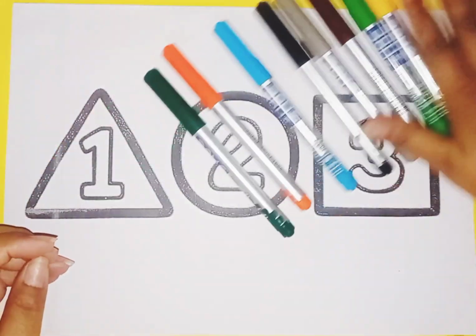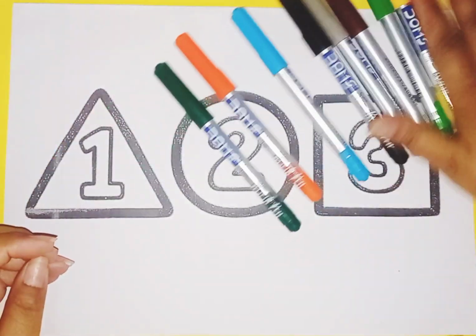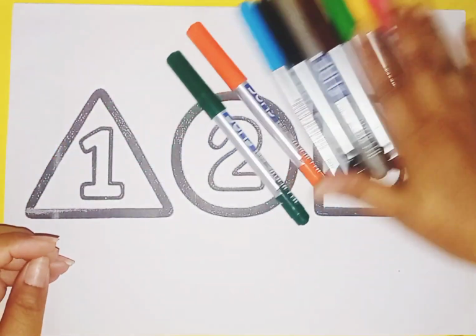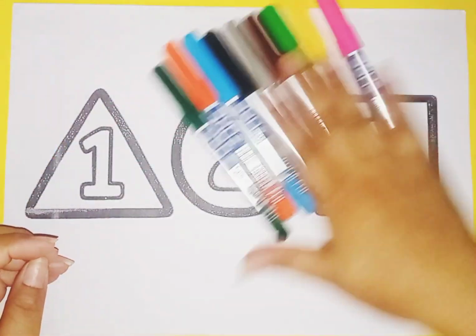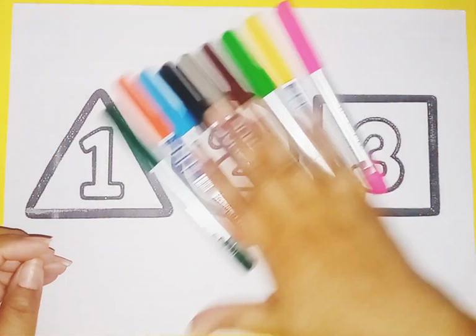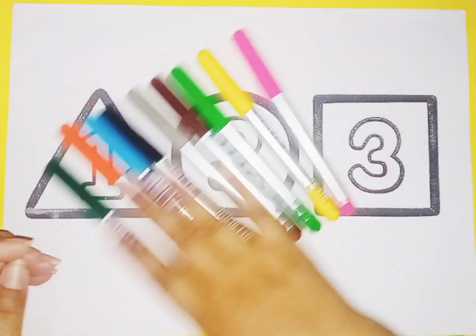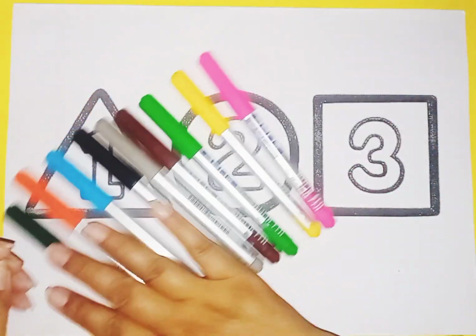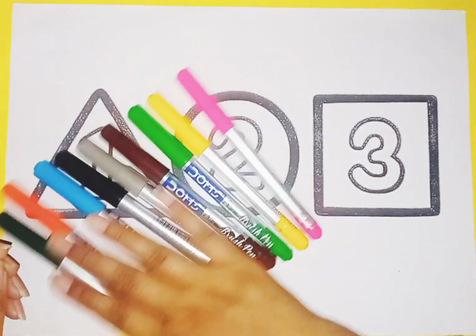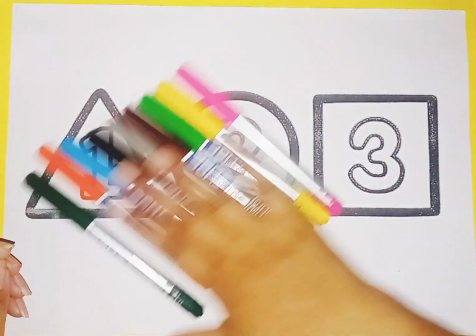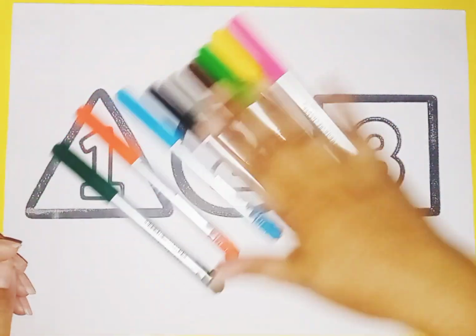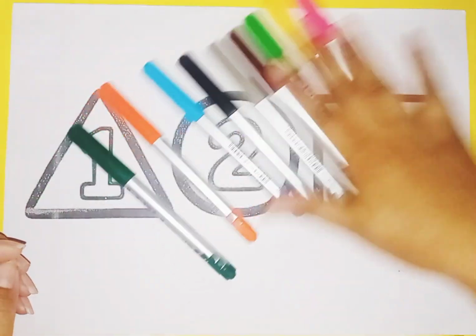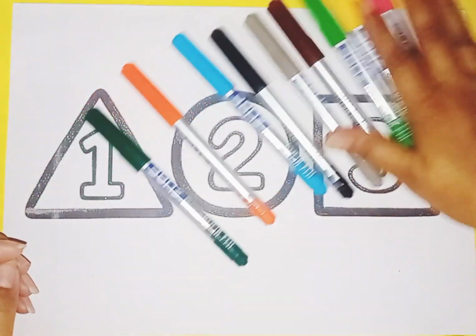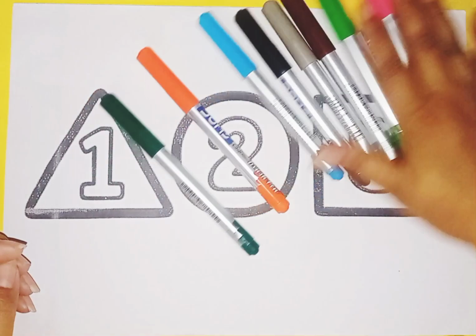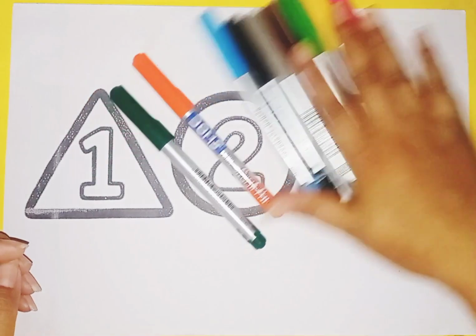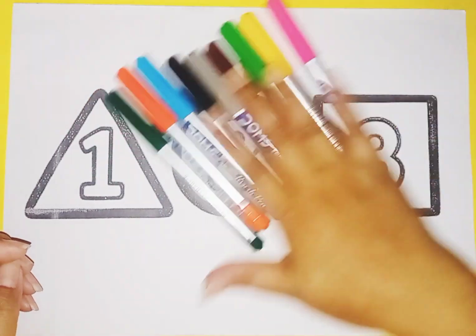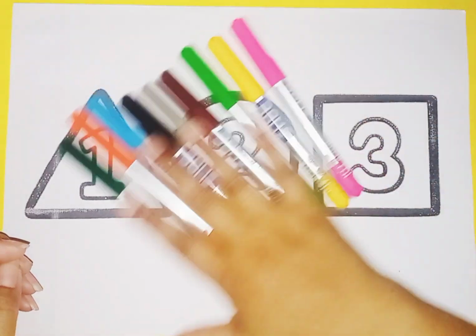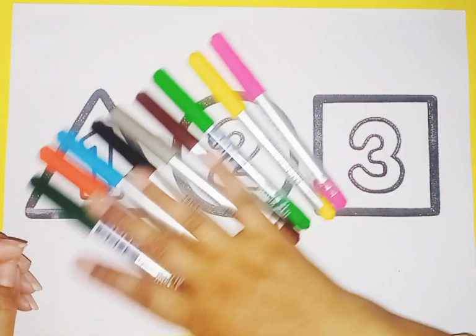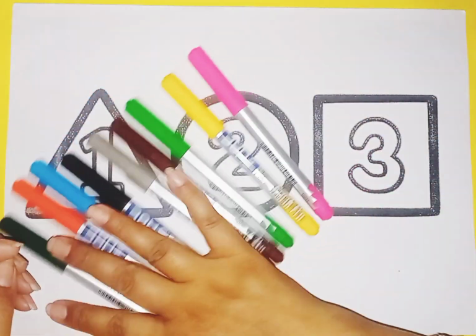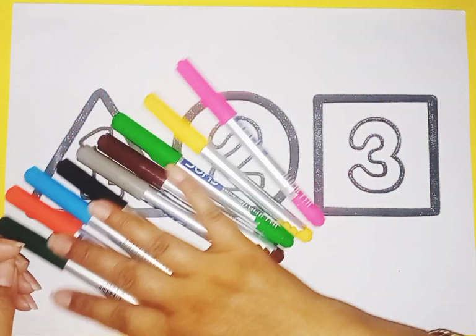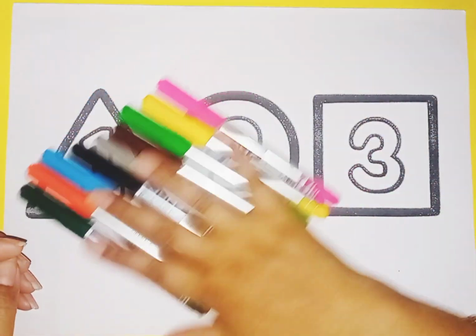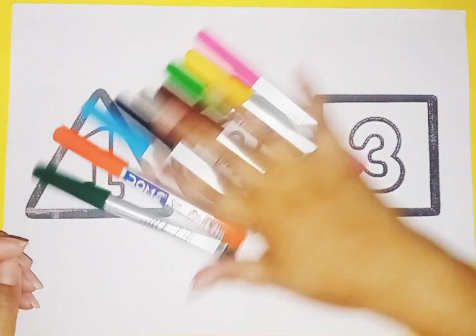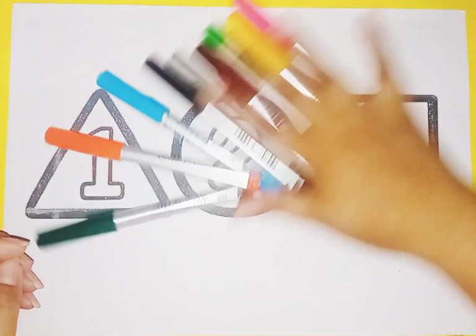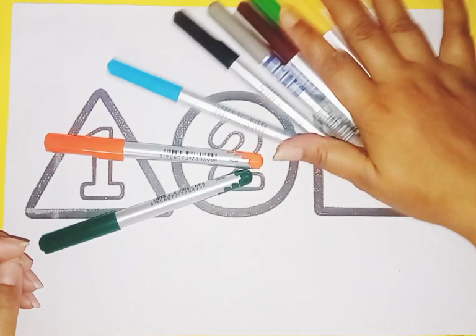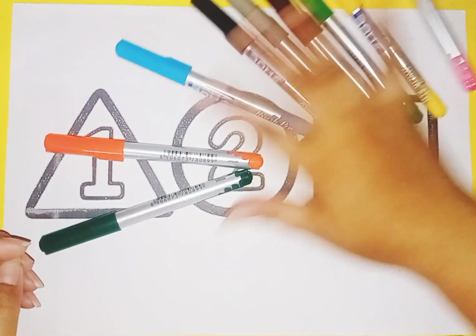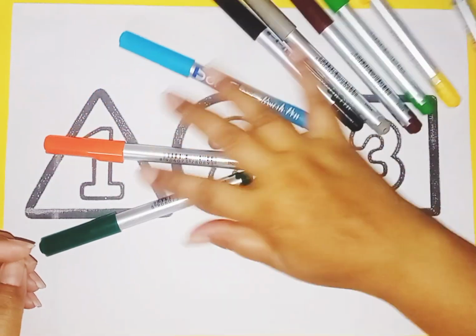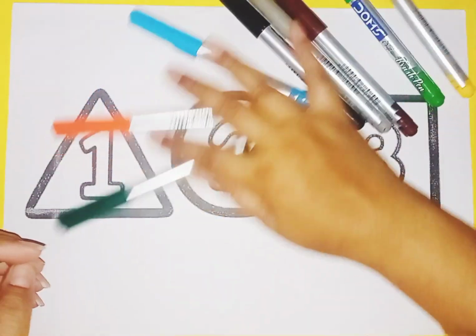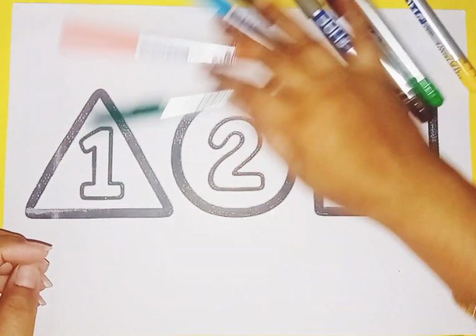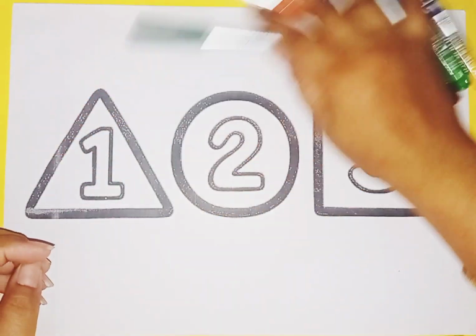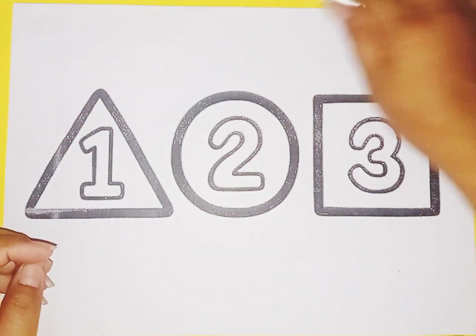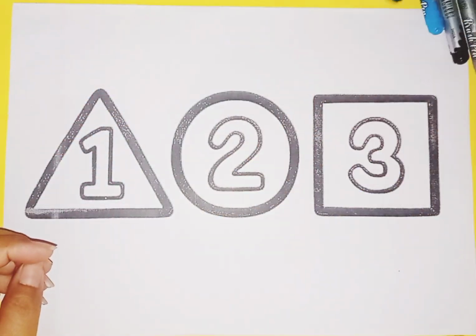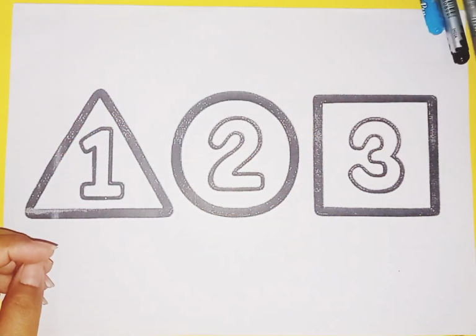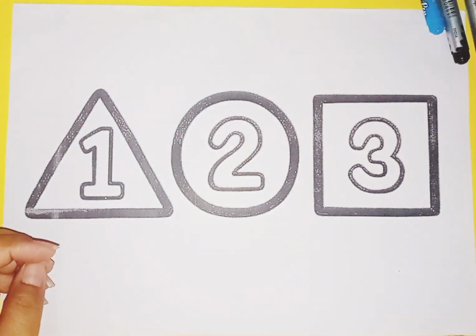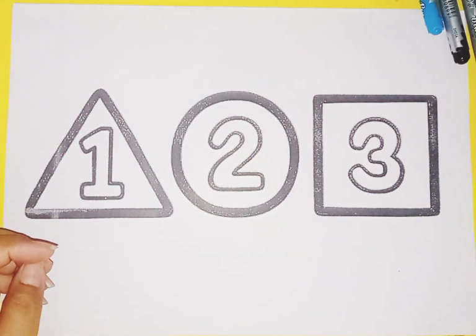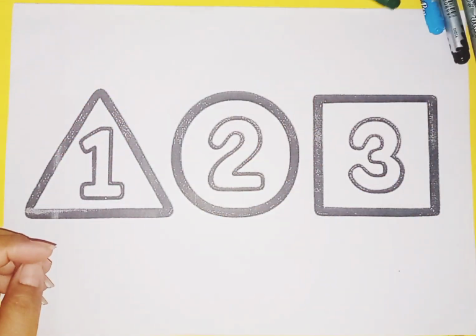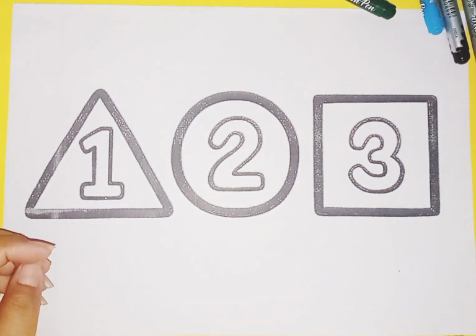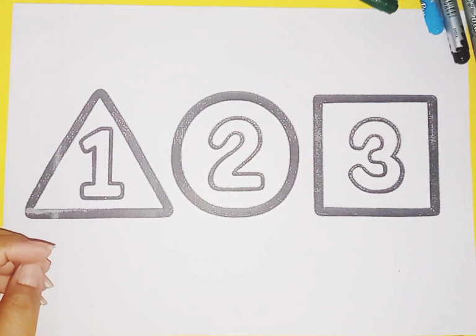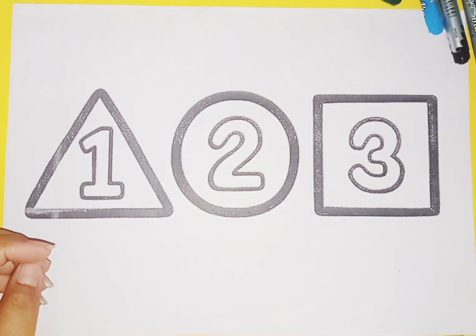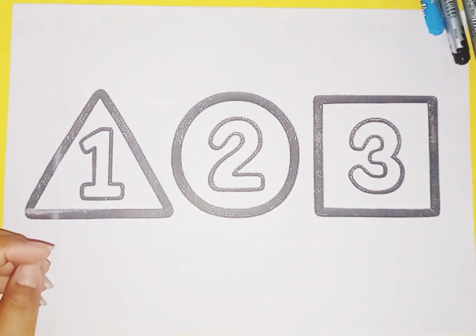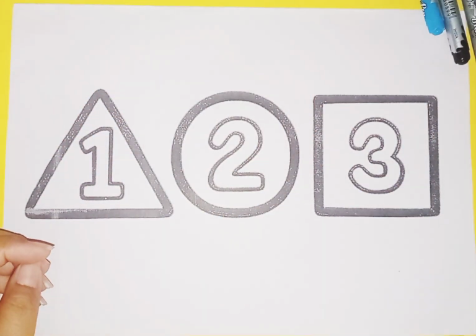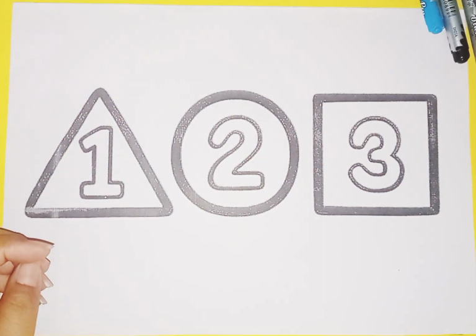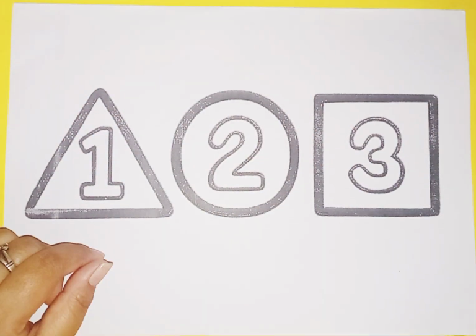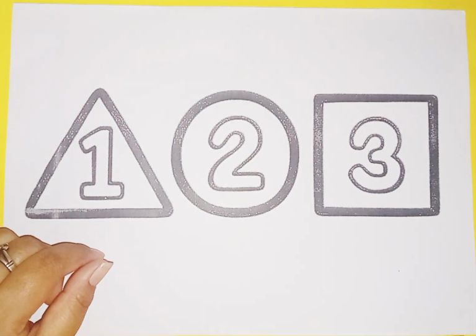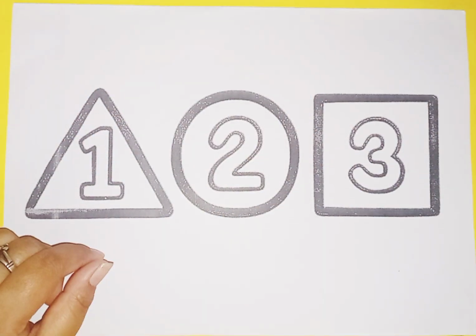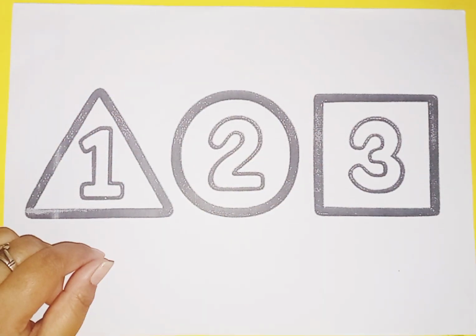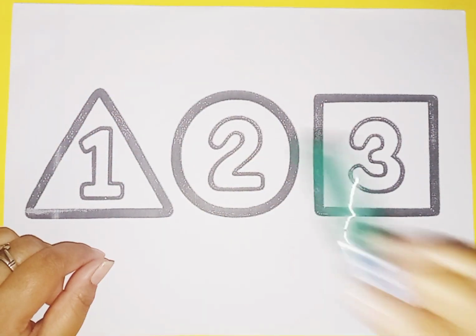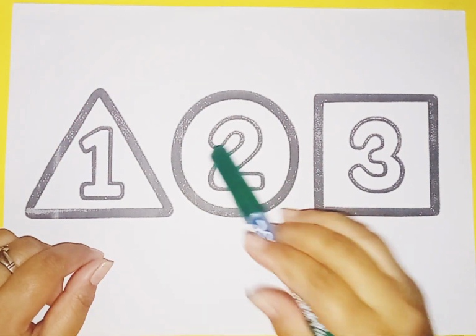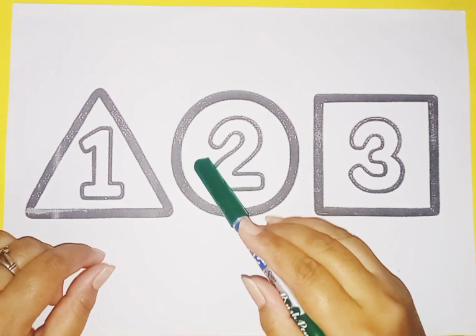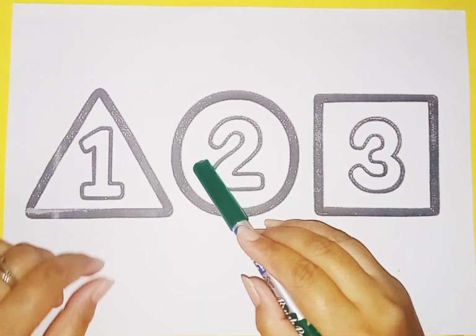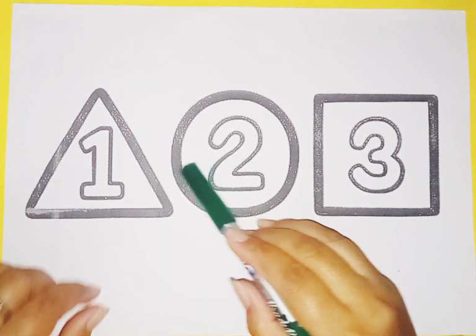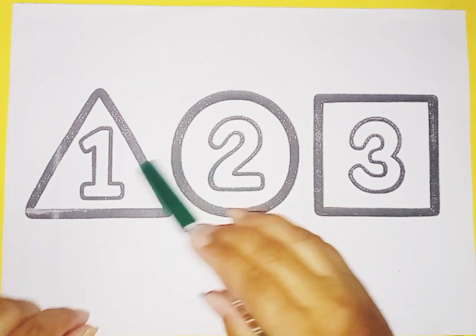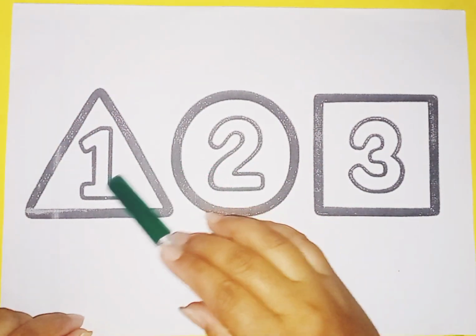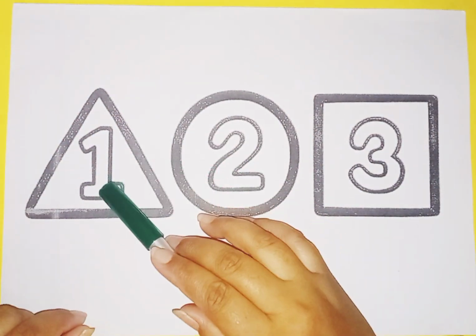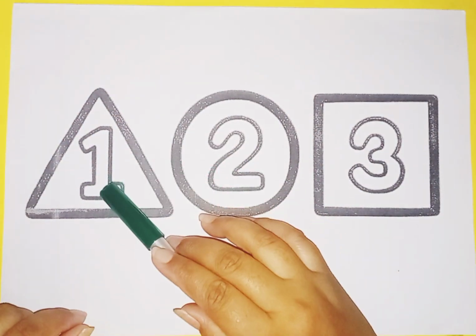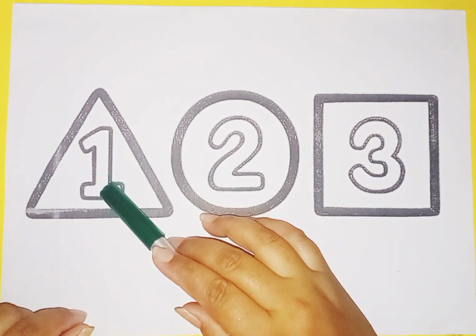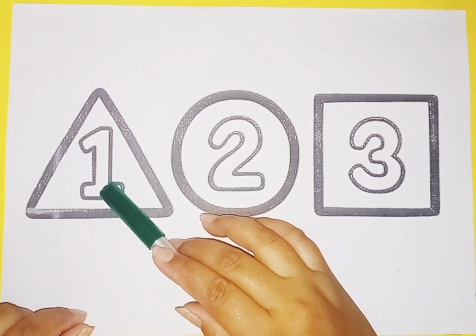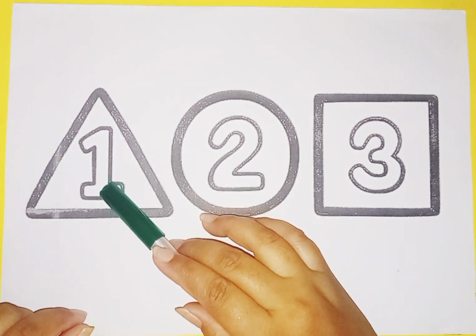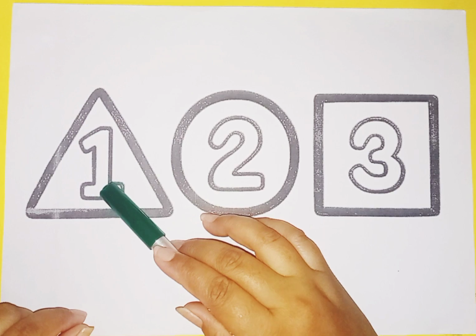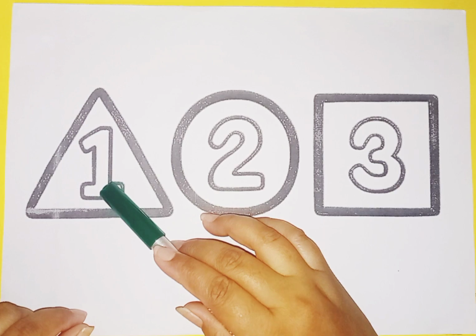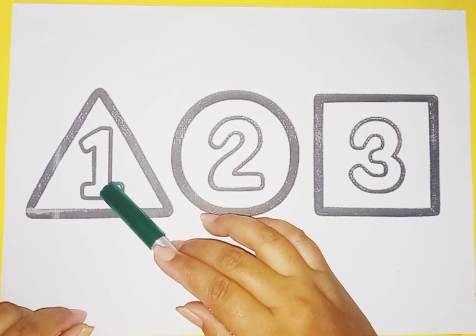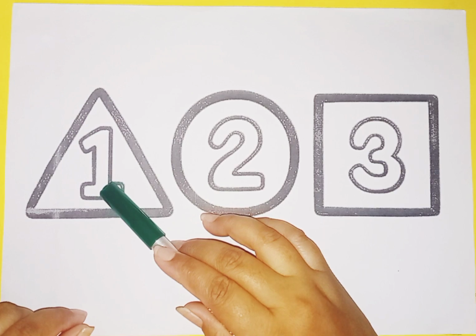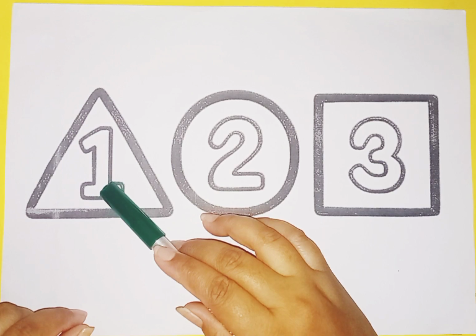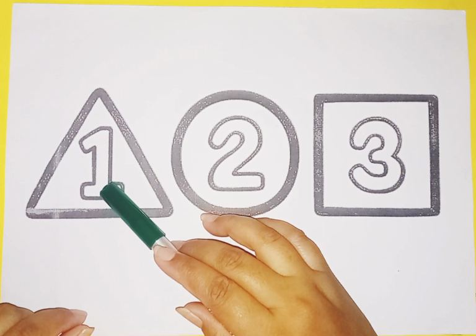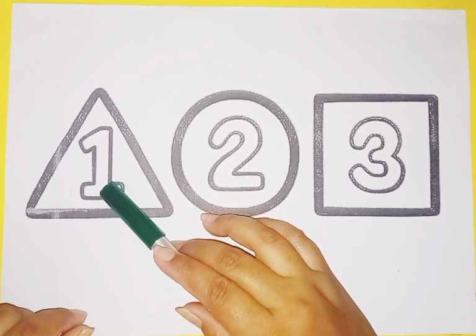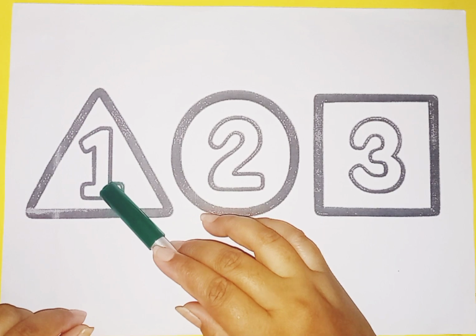These are colors. Let's learn numbers and shapes.